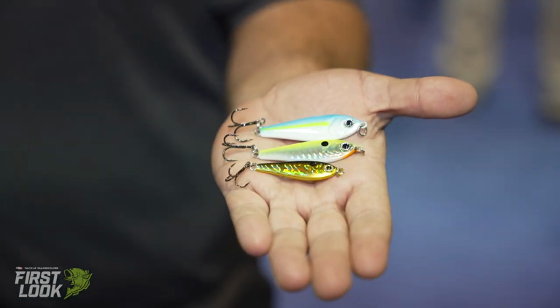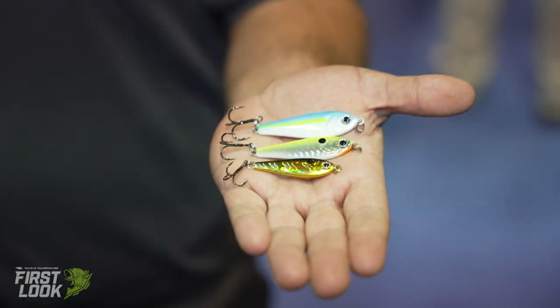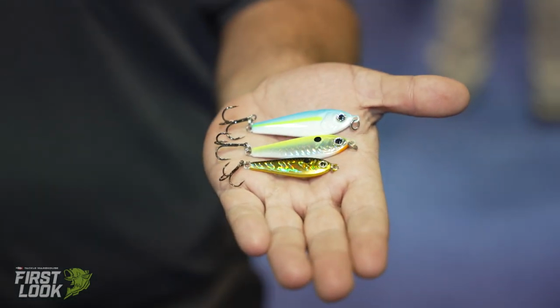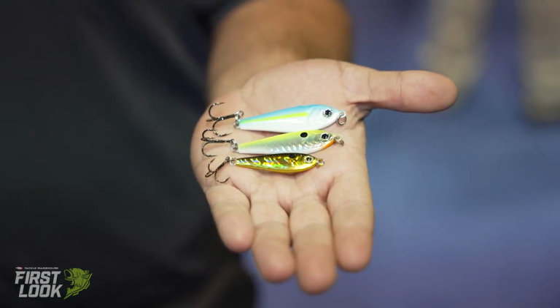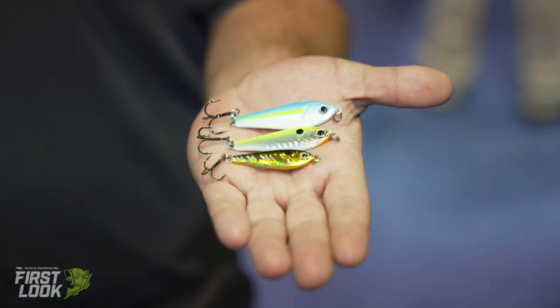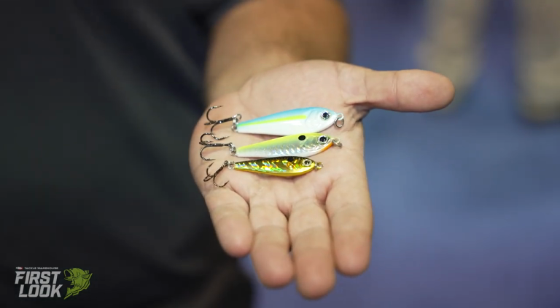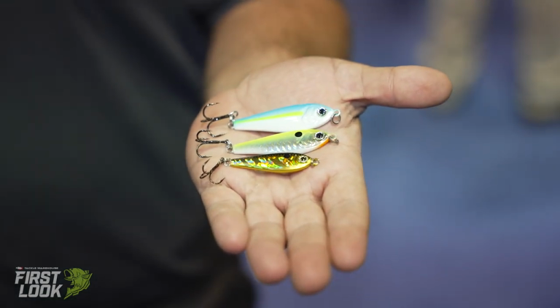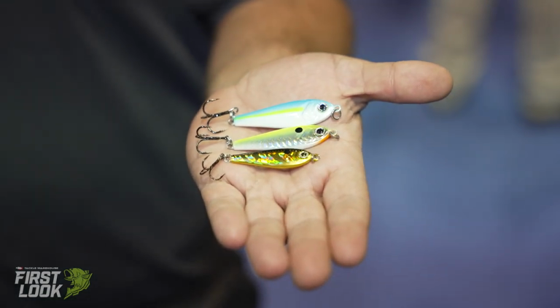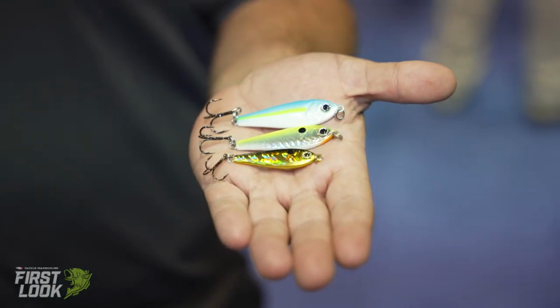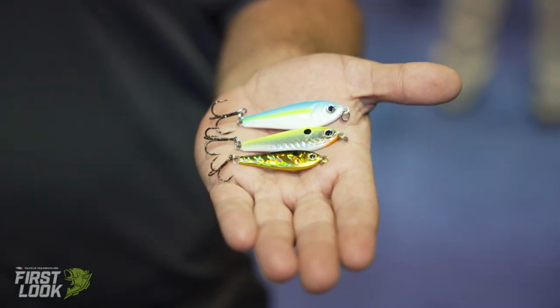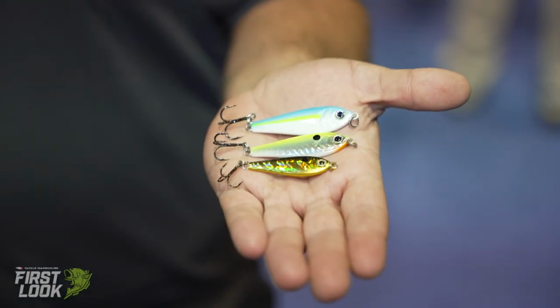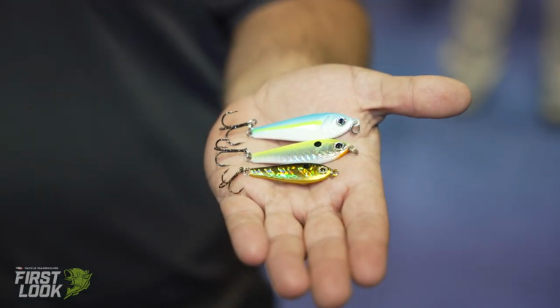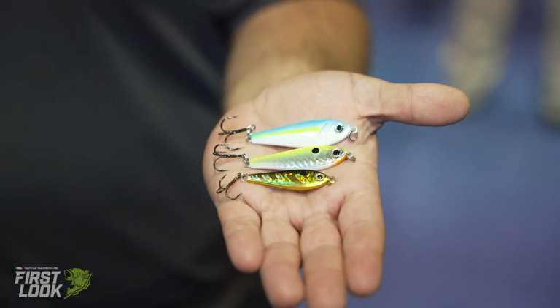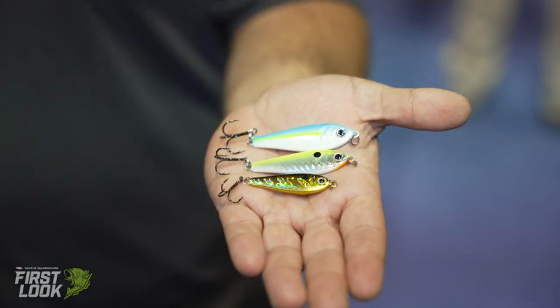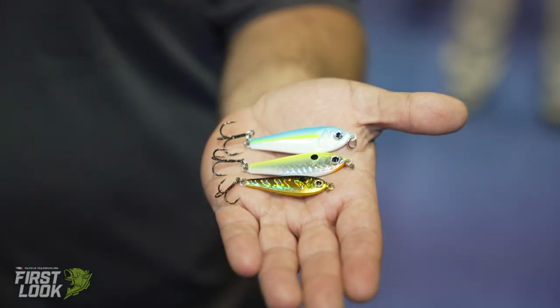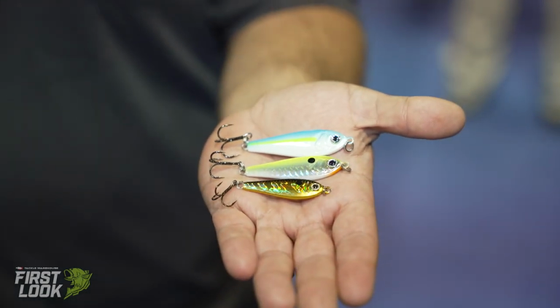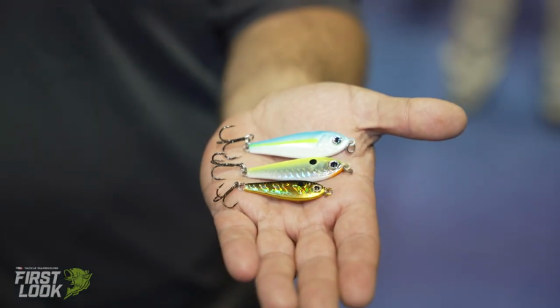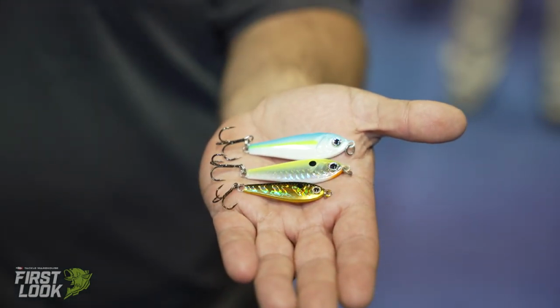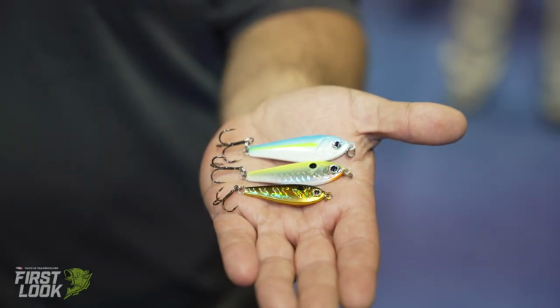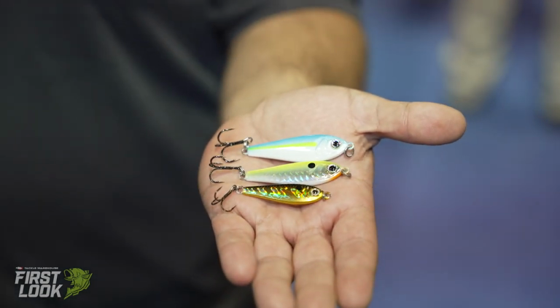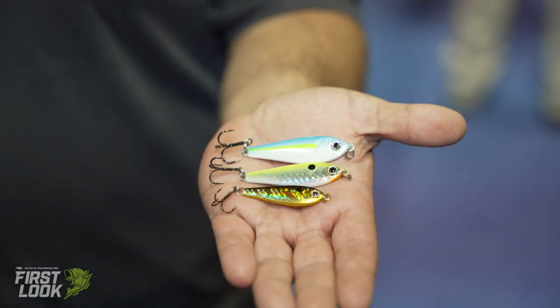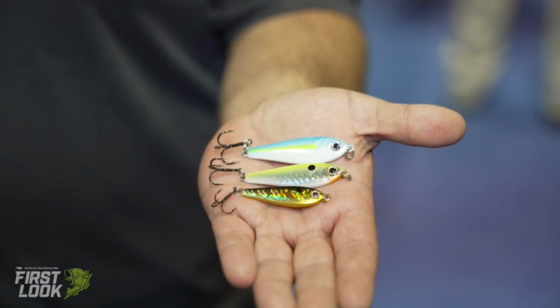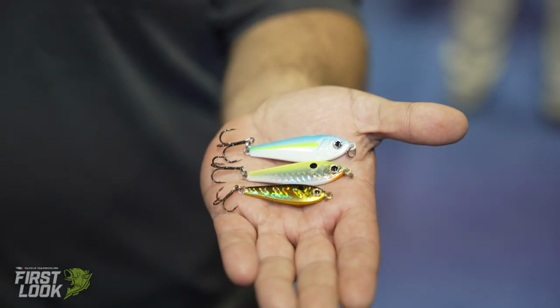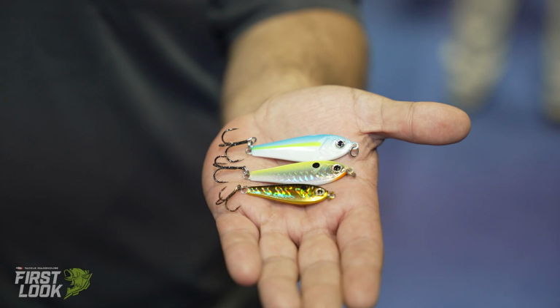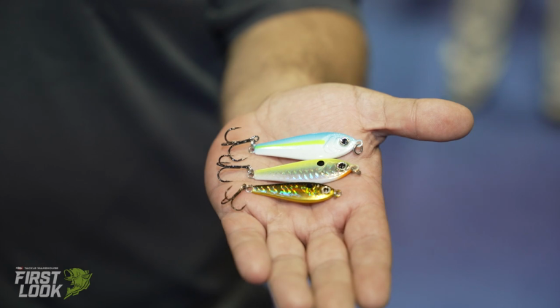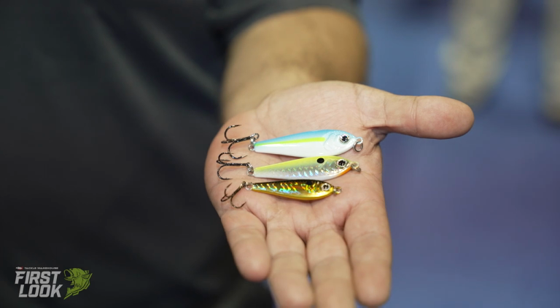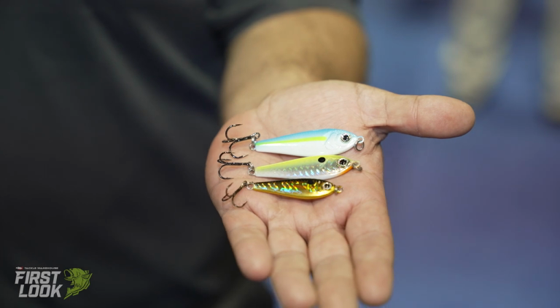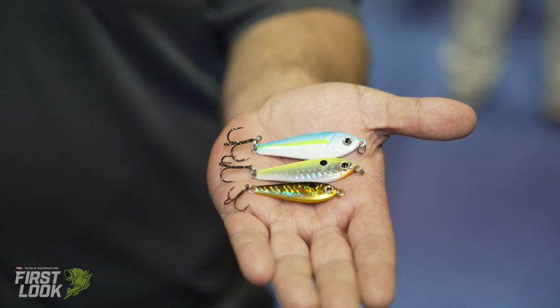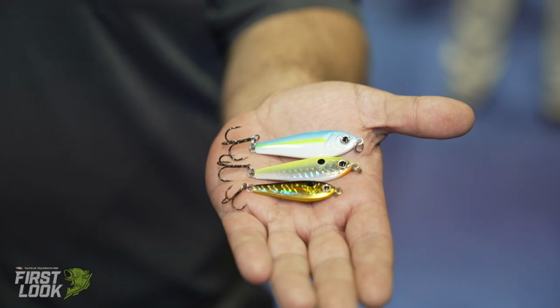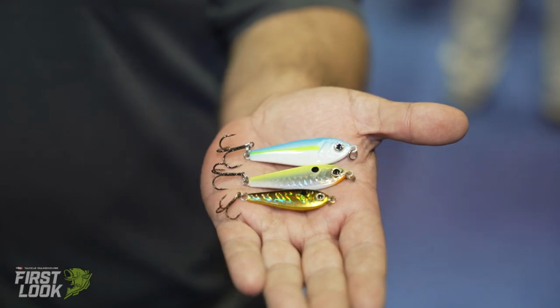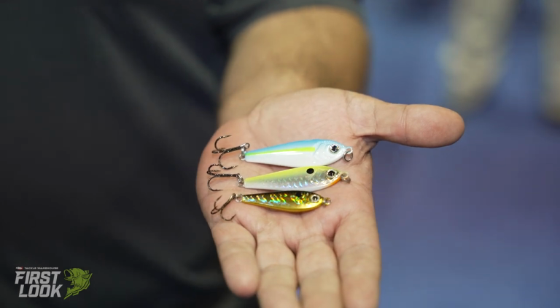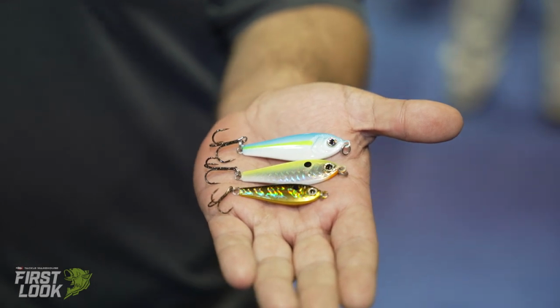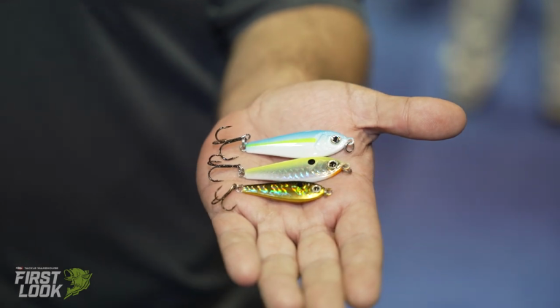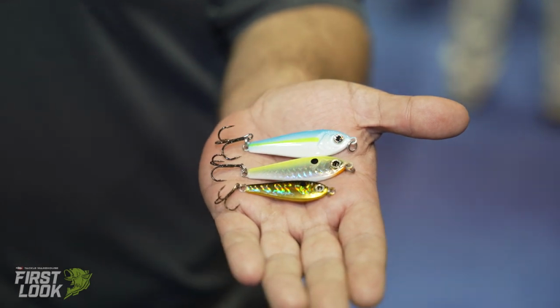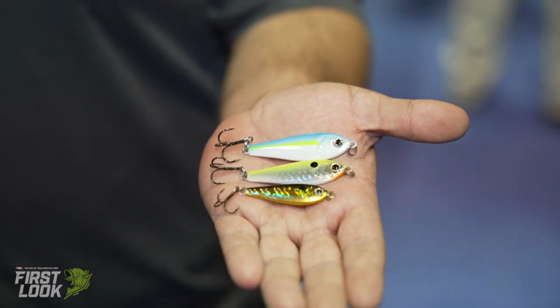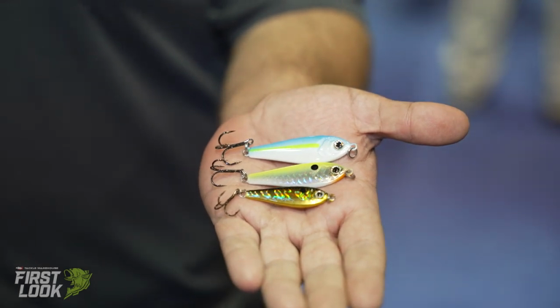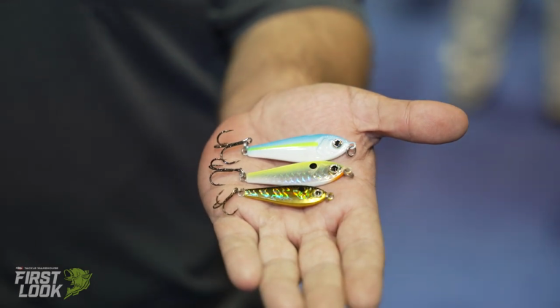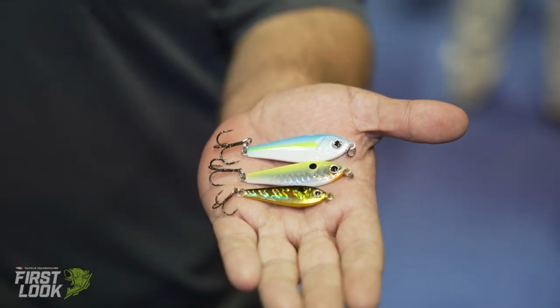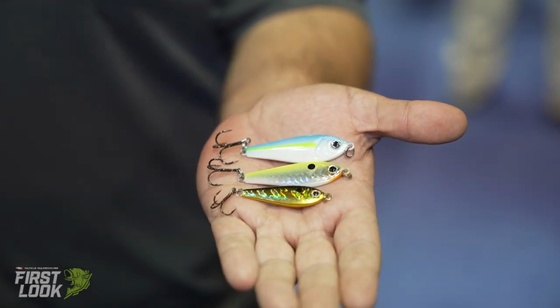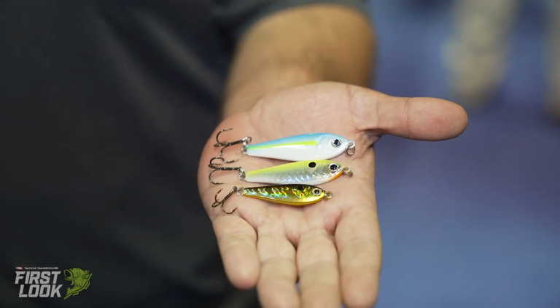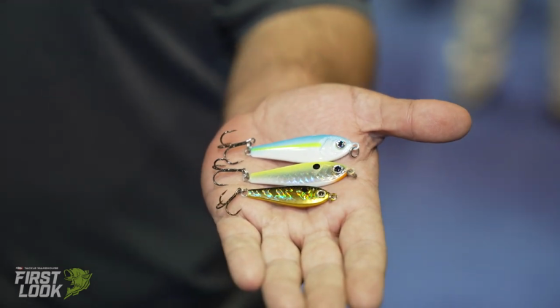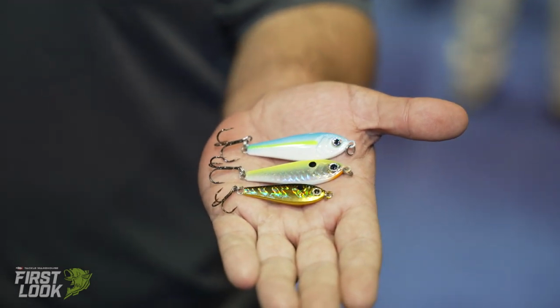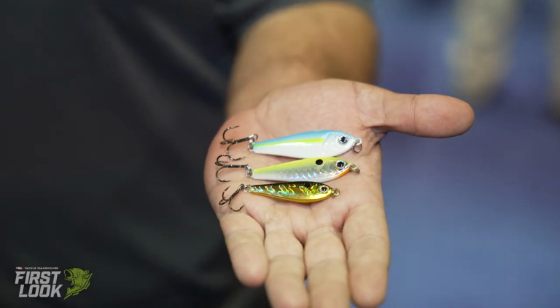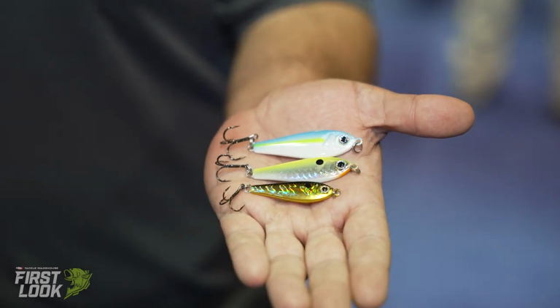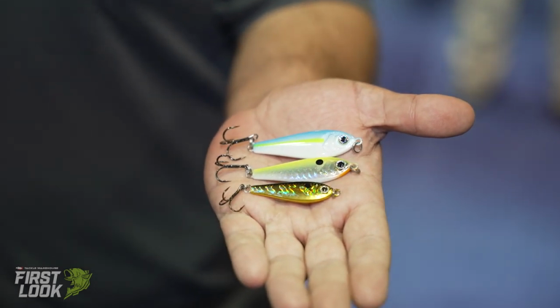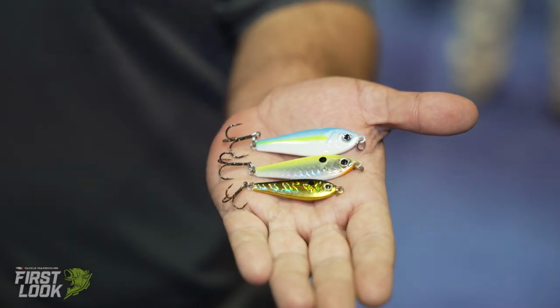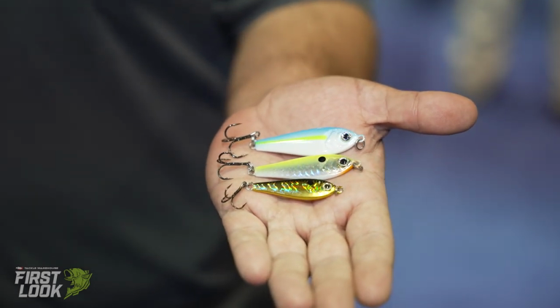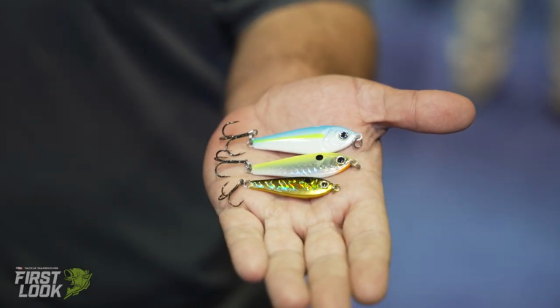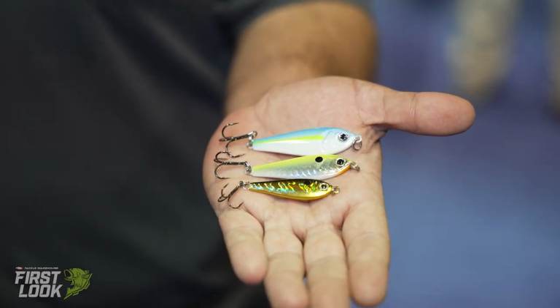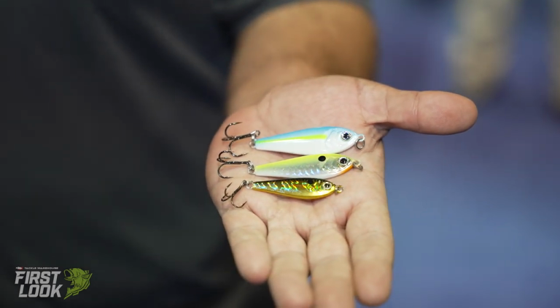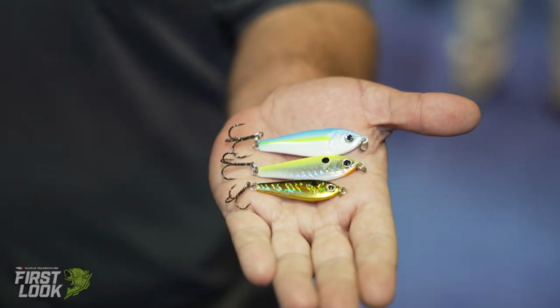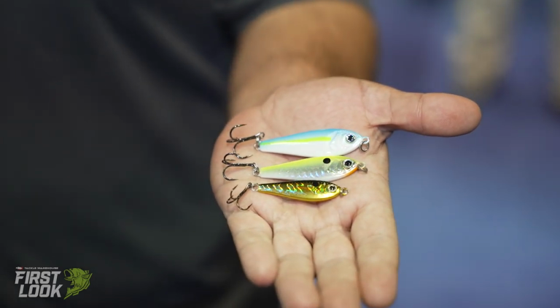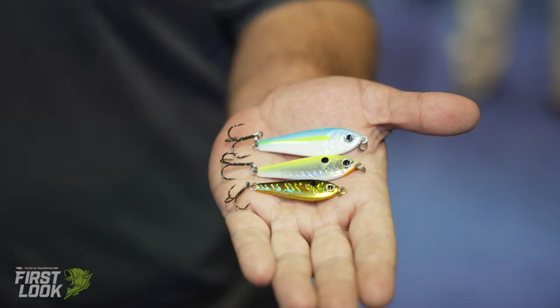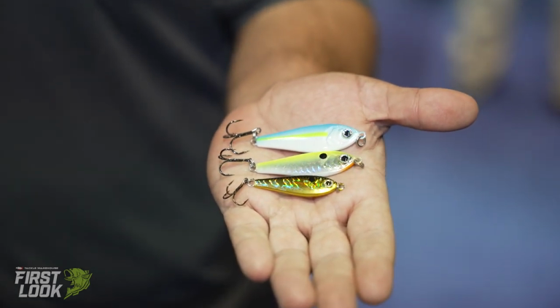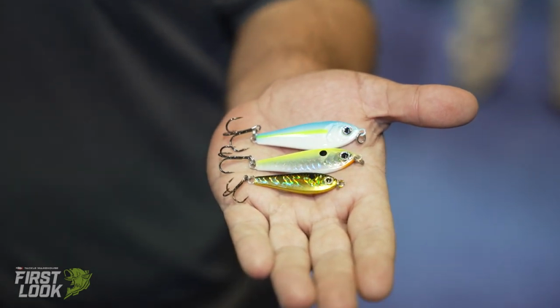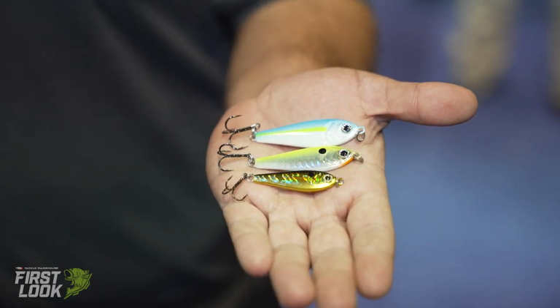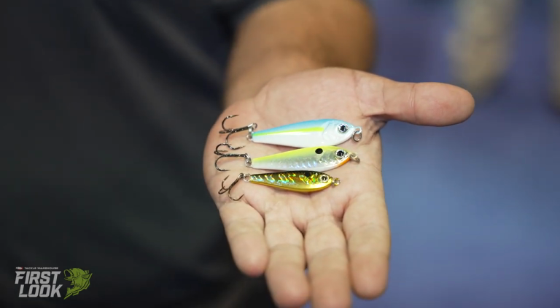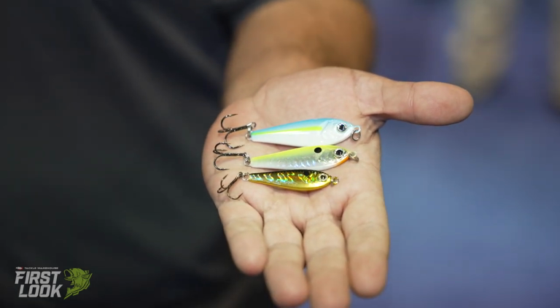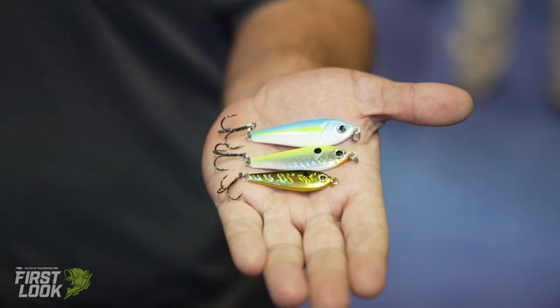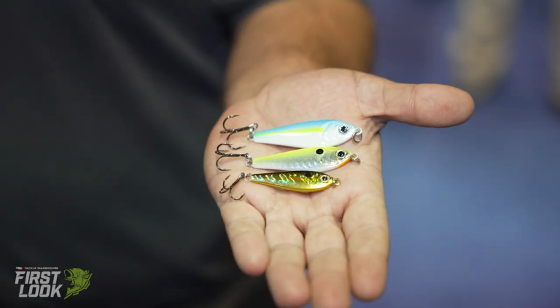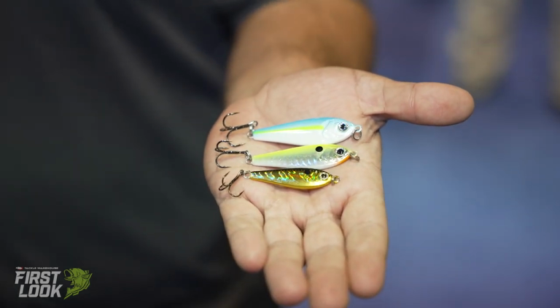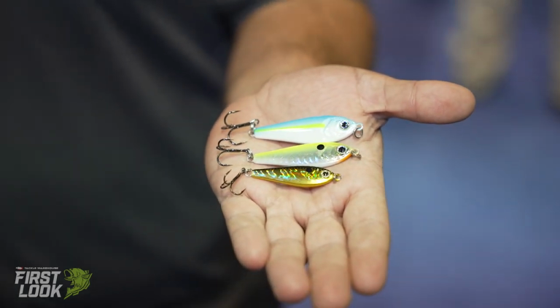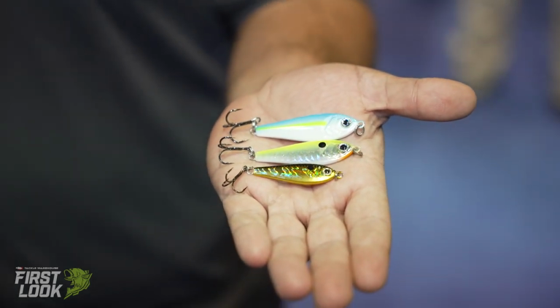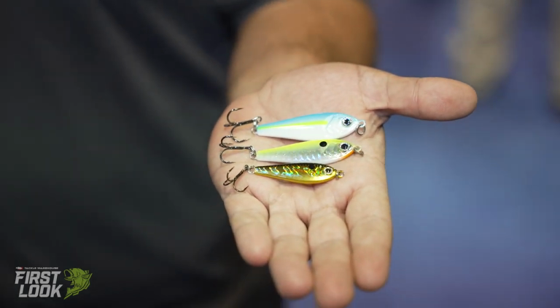We designed this spoon to have a heavy kick on a straight retrieve, and also a very wide fluttering action on an up and down presentation.